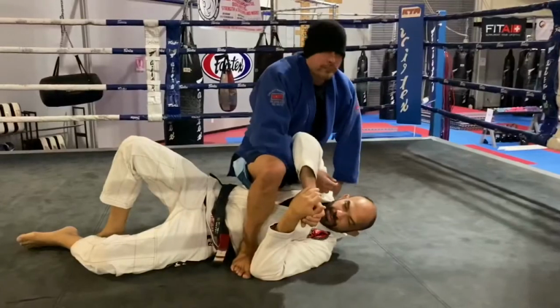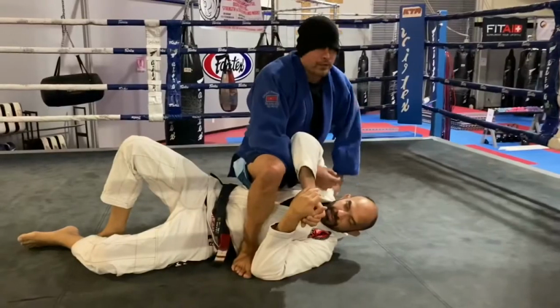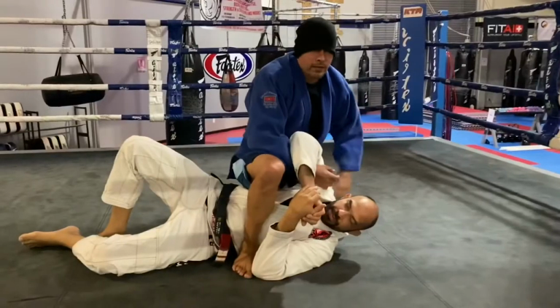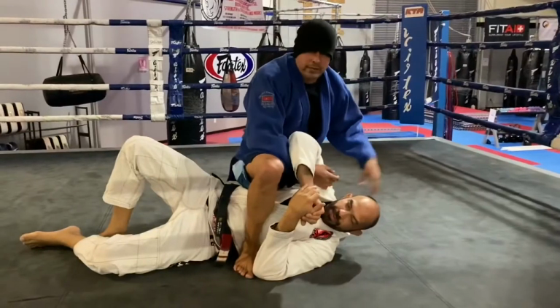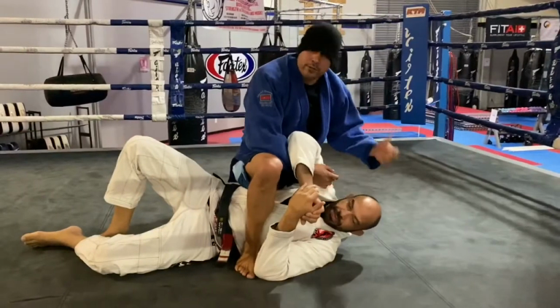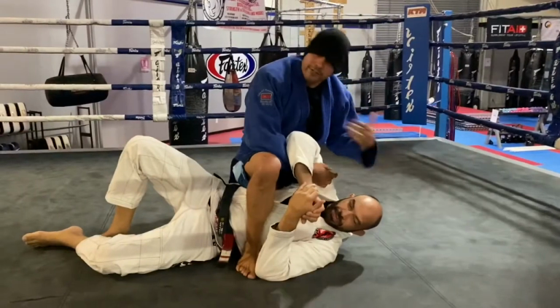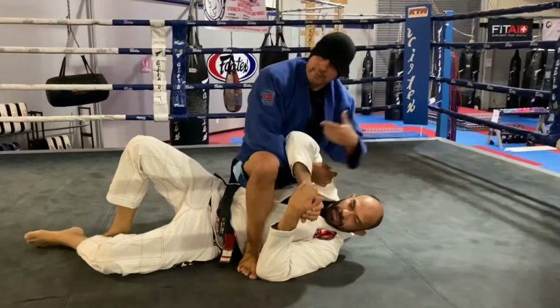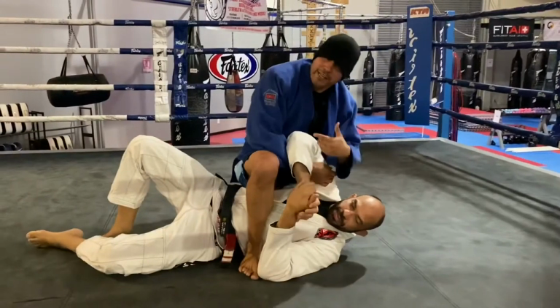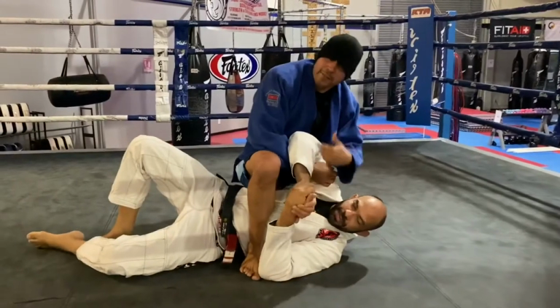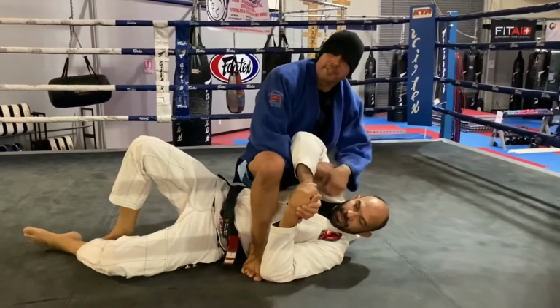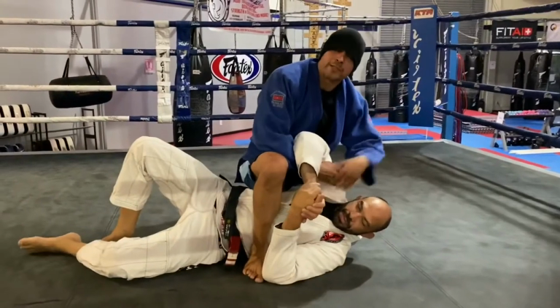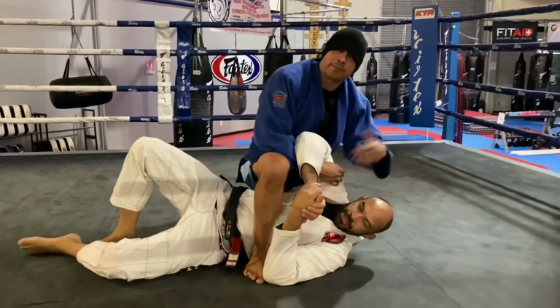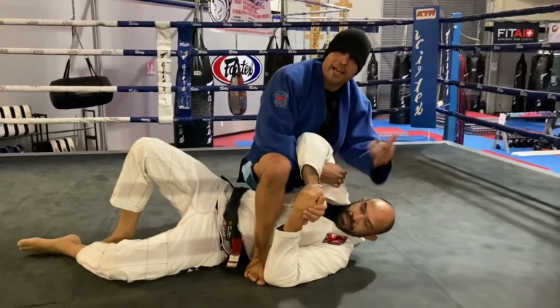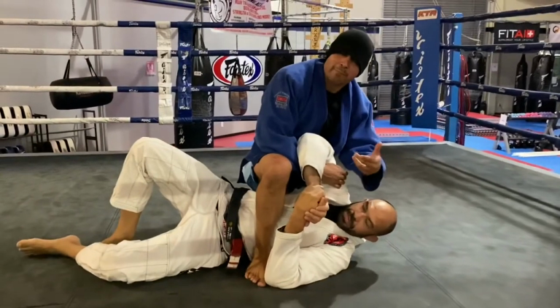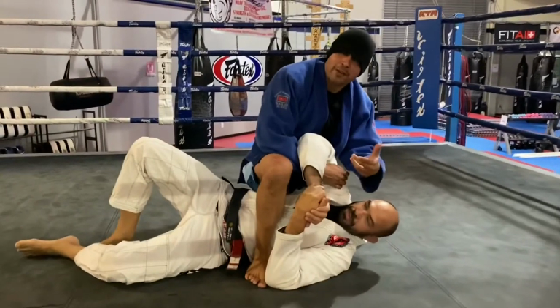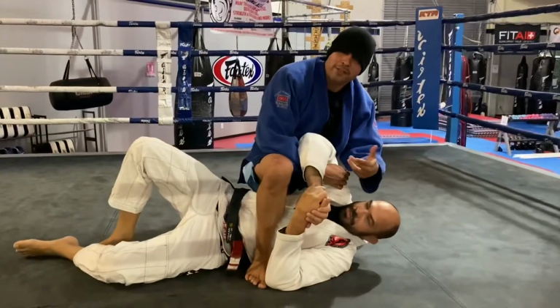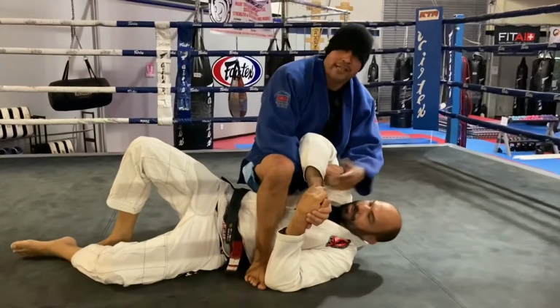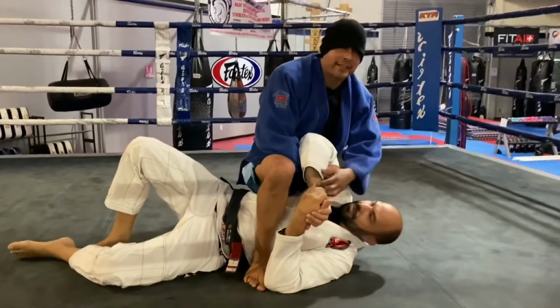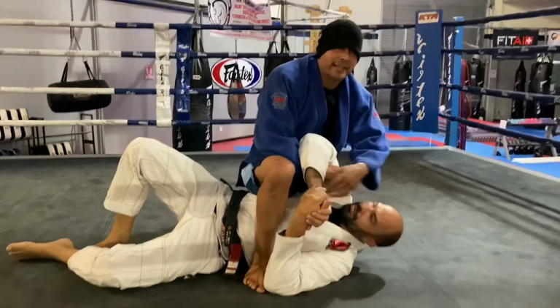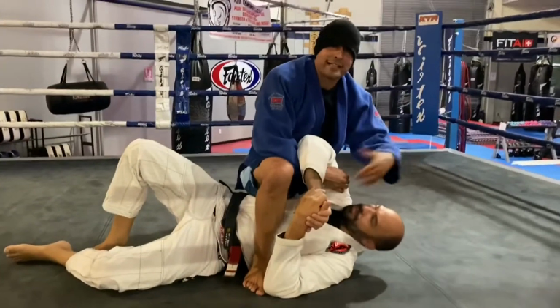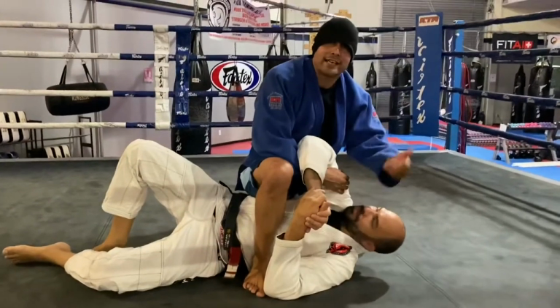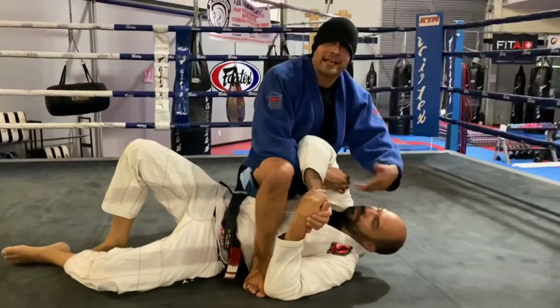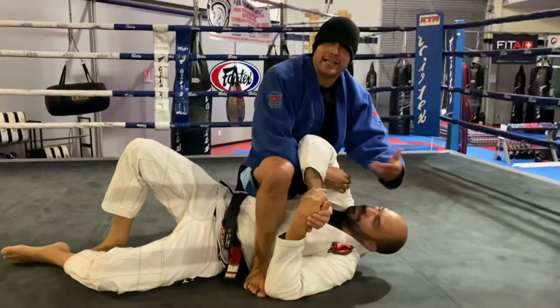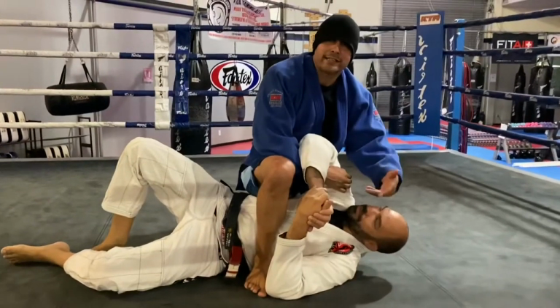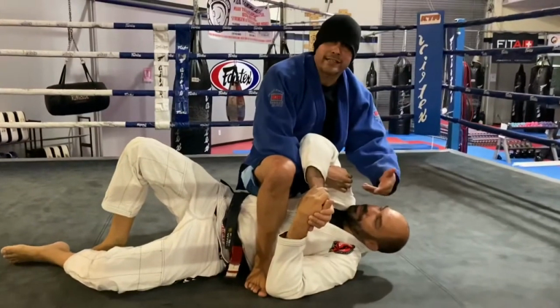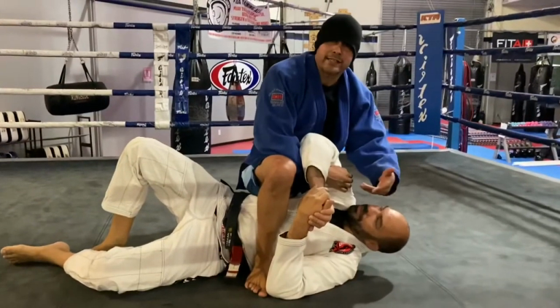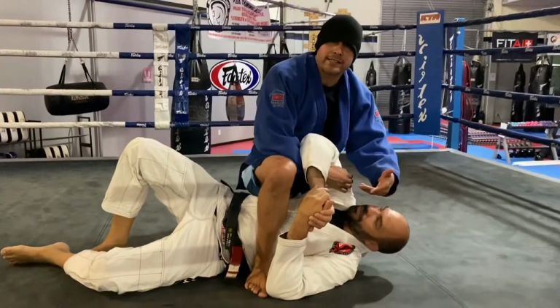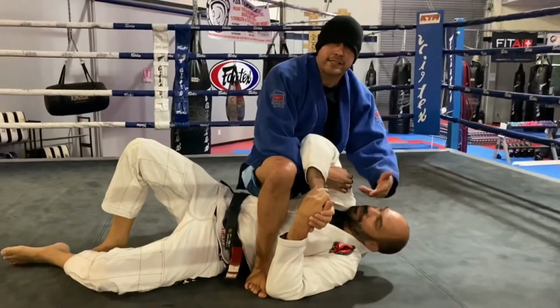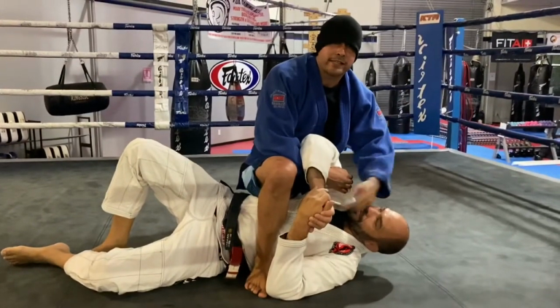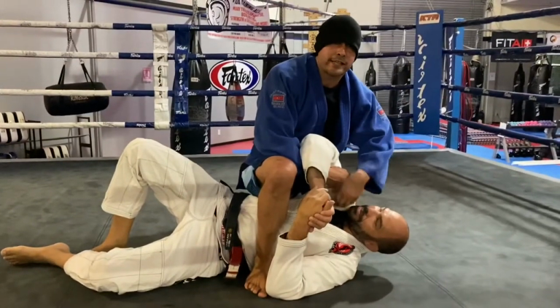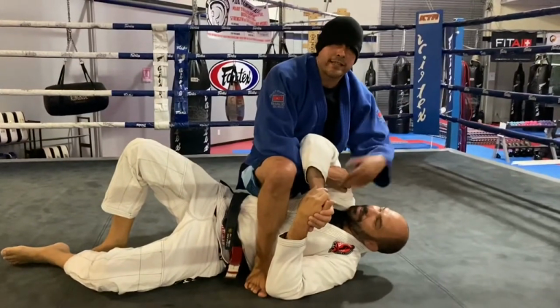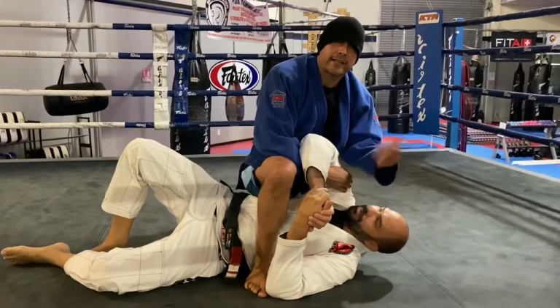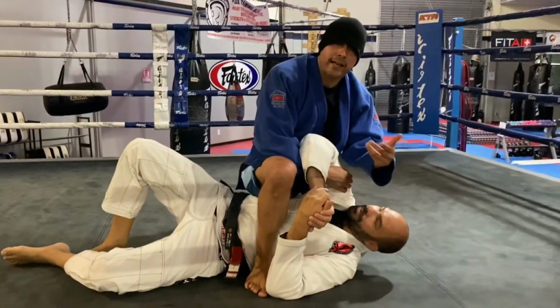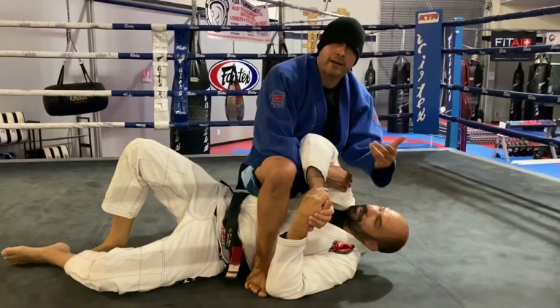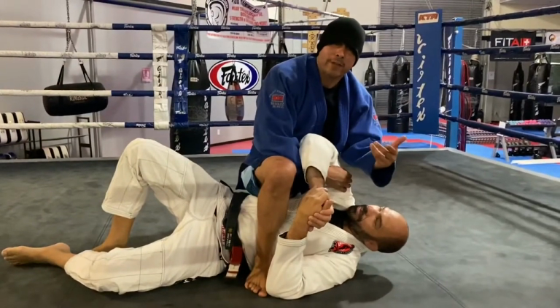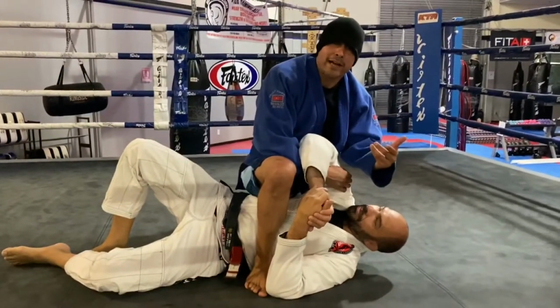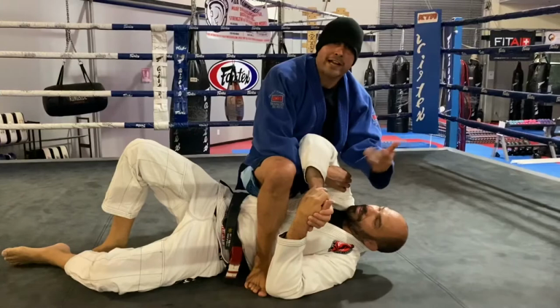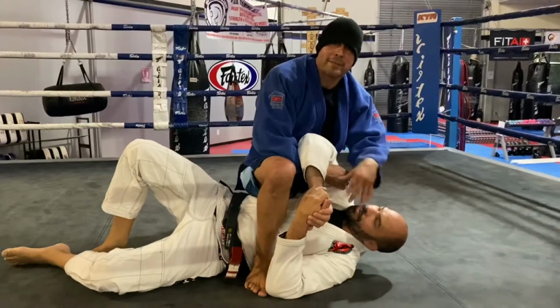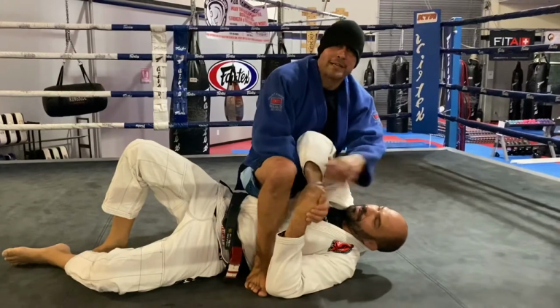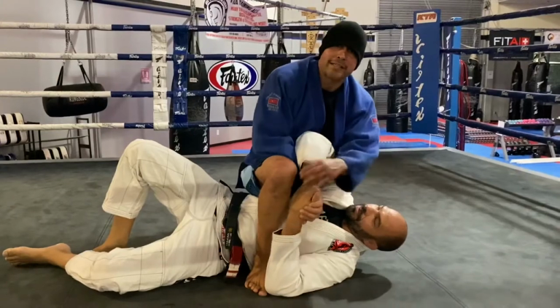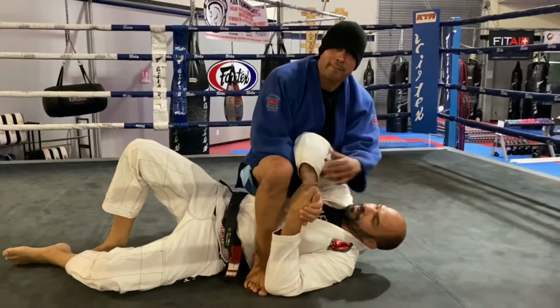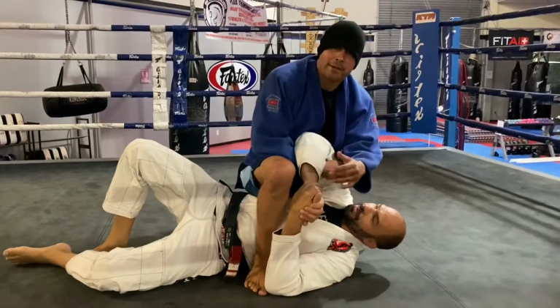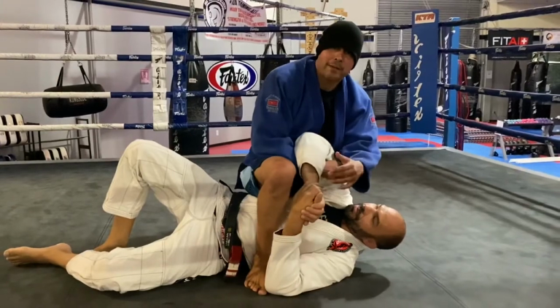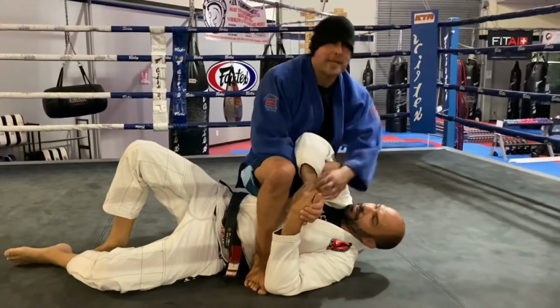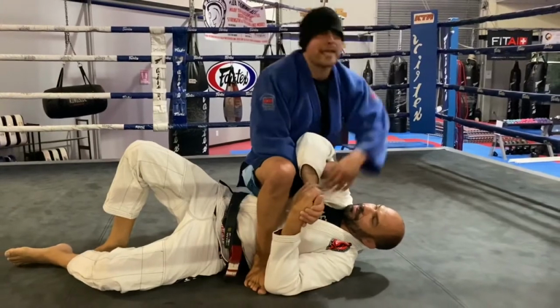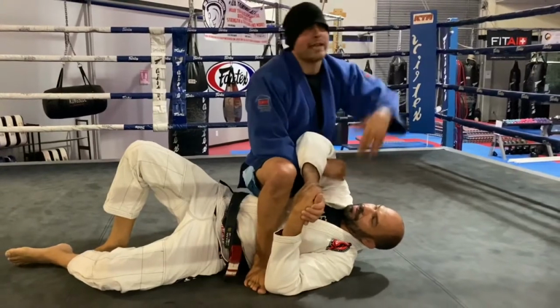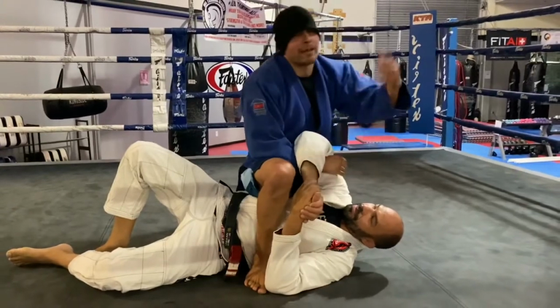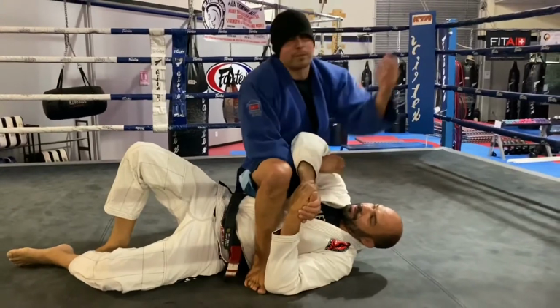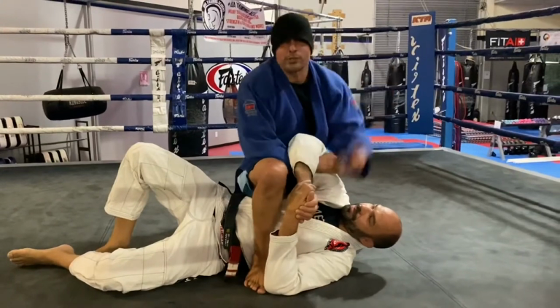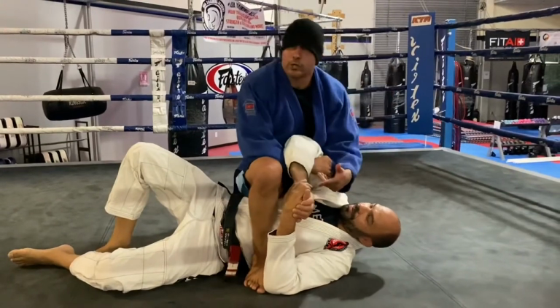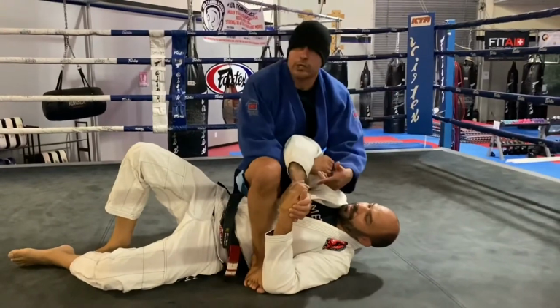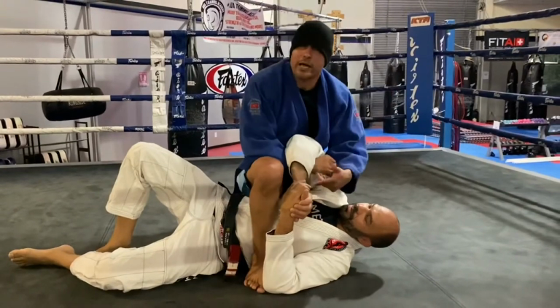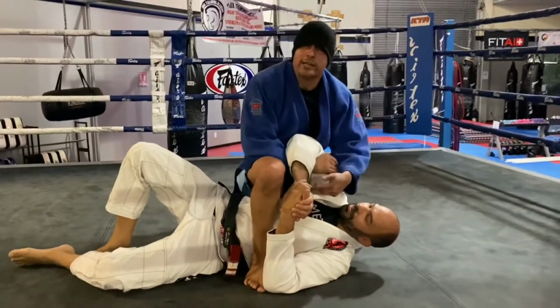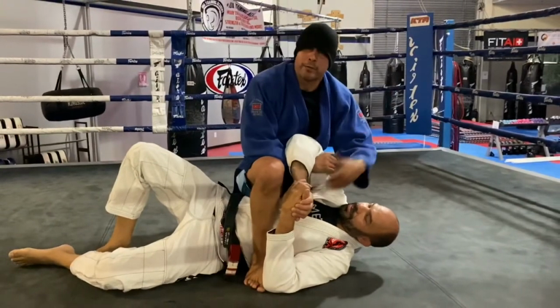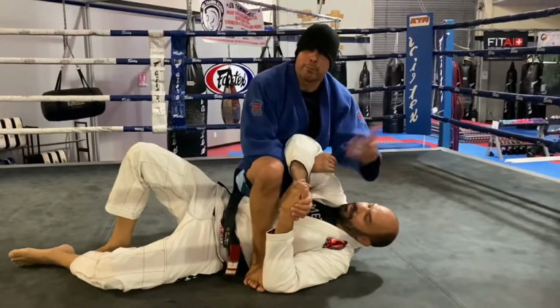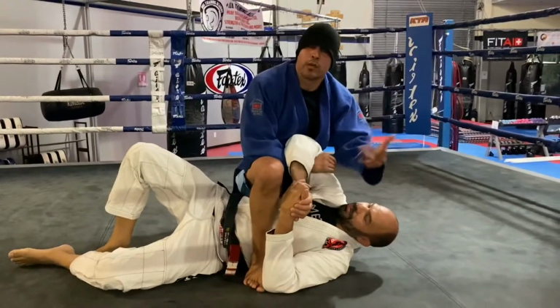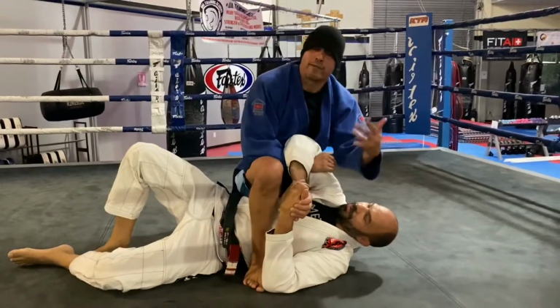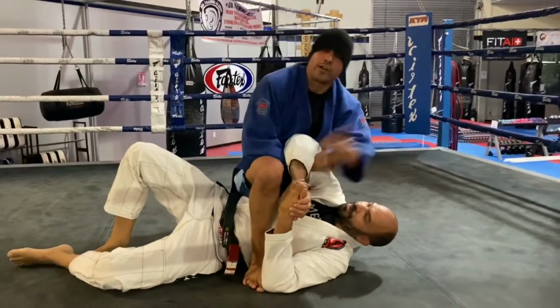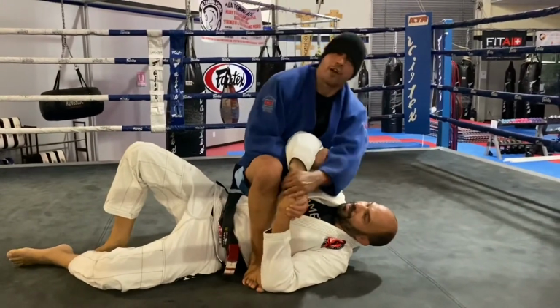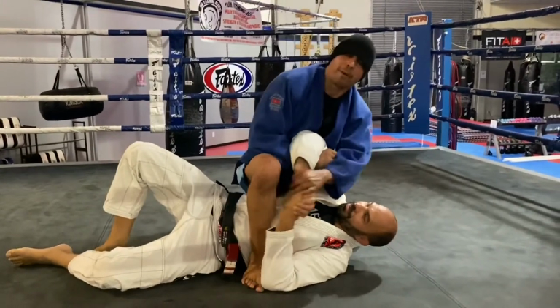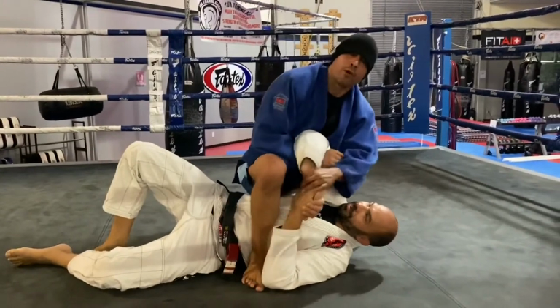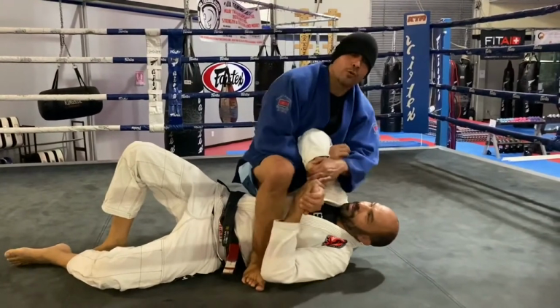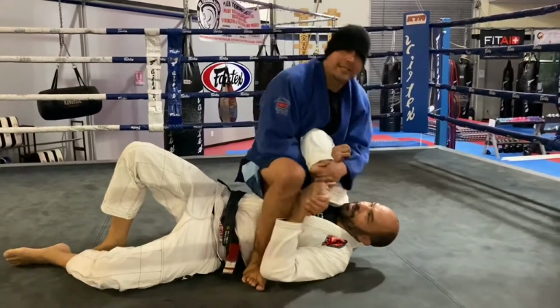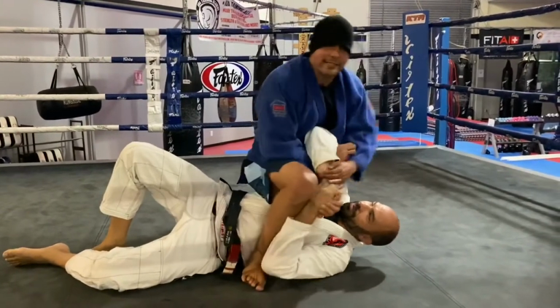All right, so sometimes some of the black belts they like to lay like this because they think they got it right. I'm gonna tap them and show you how you pull off an arm bar real easy.